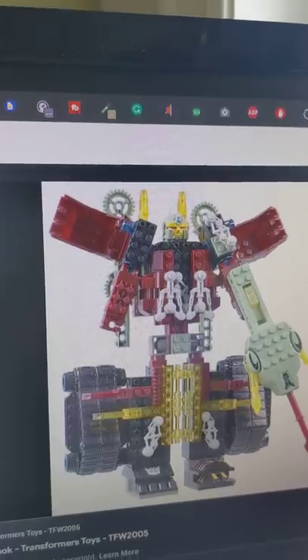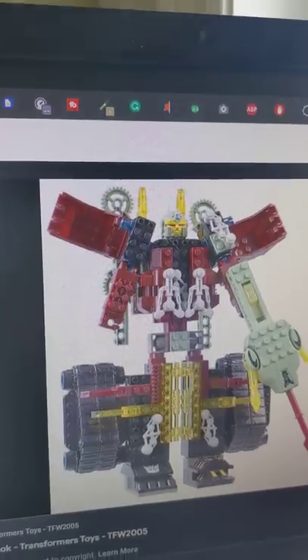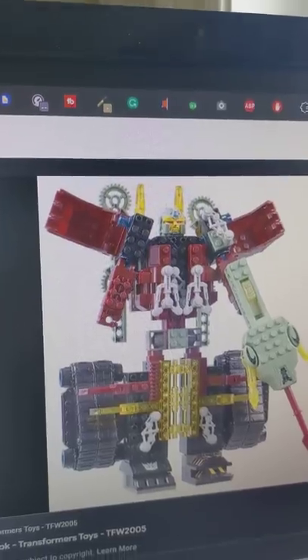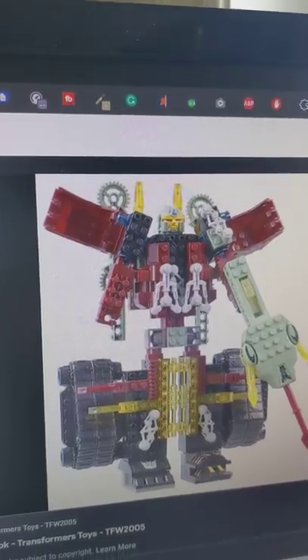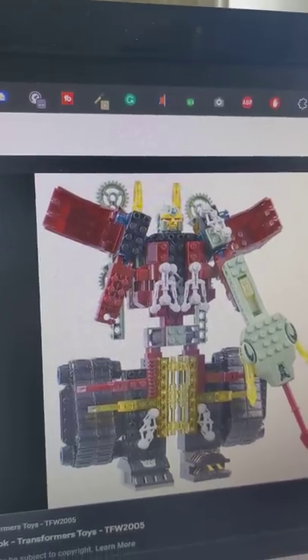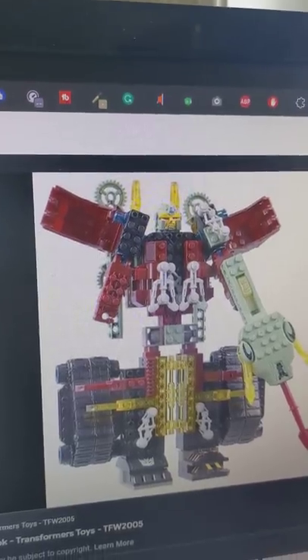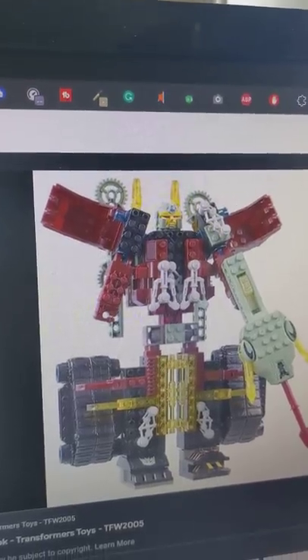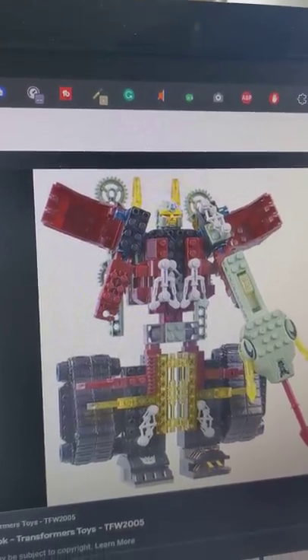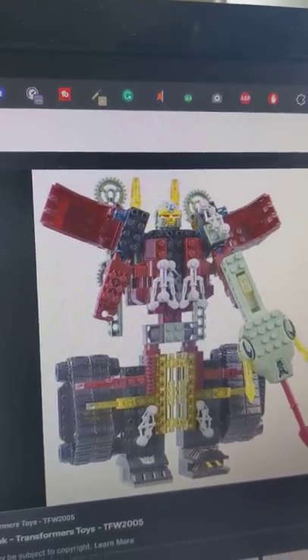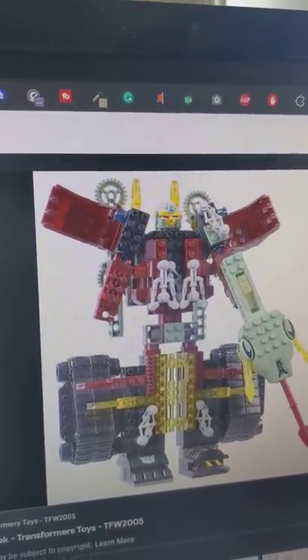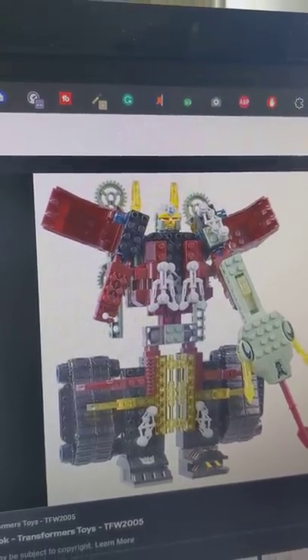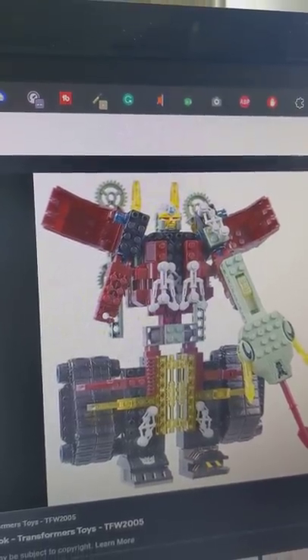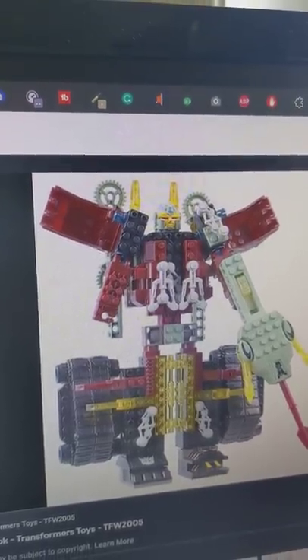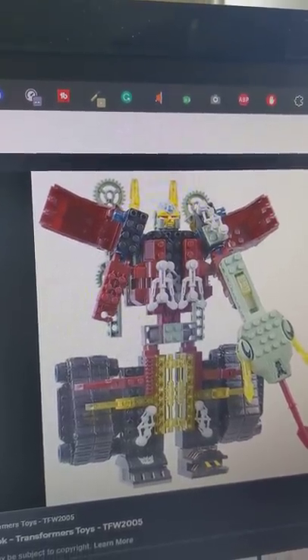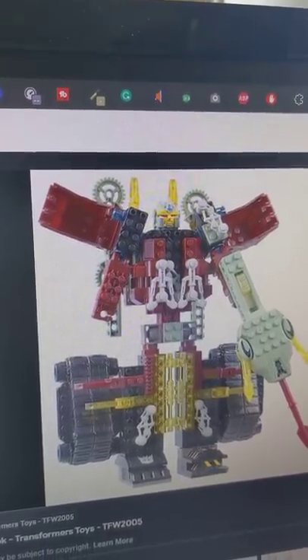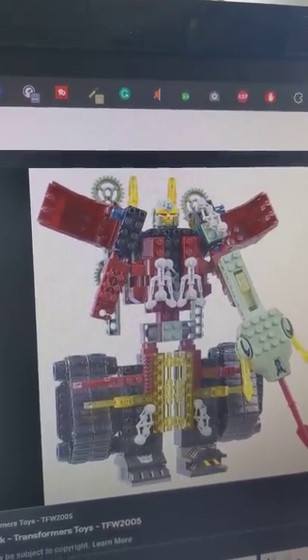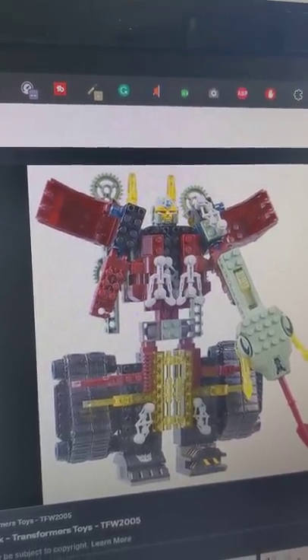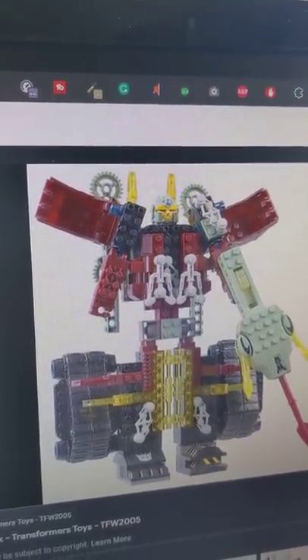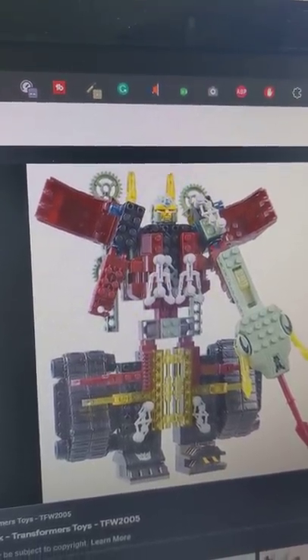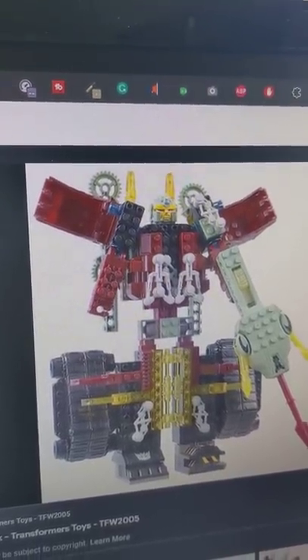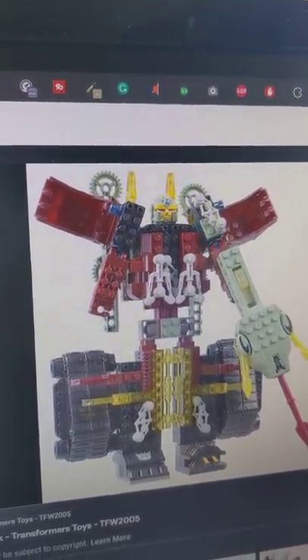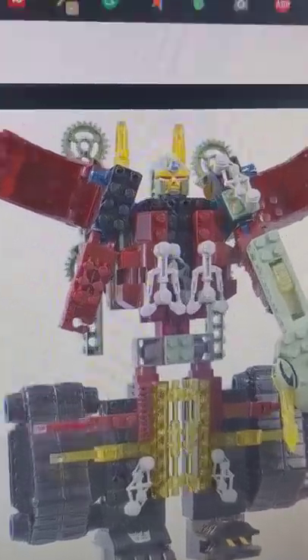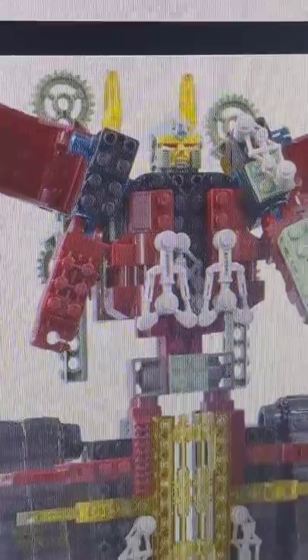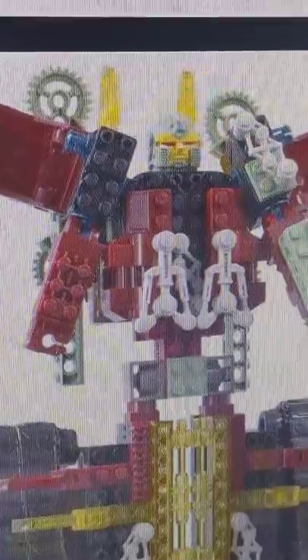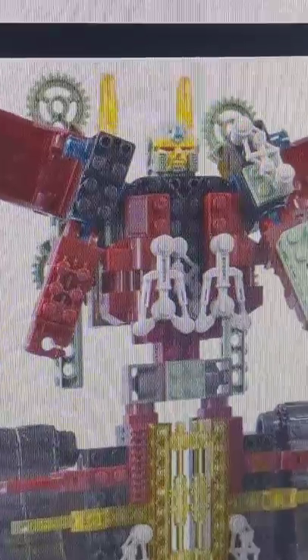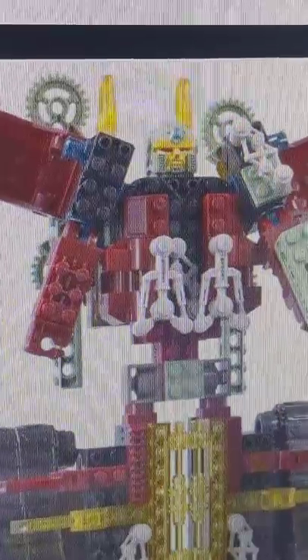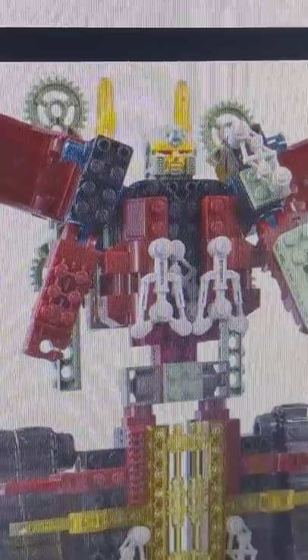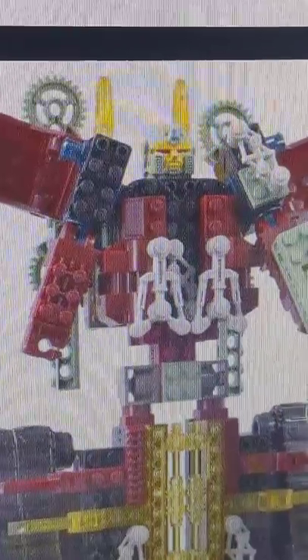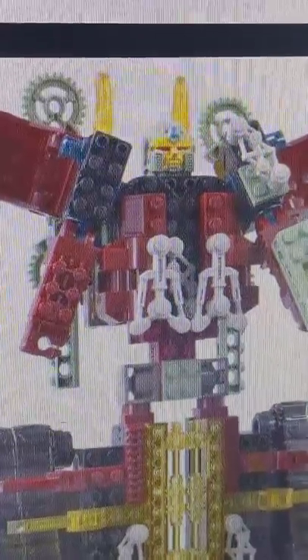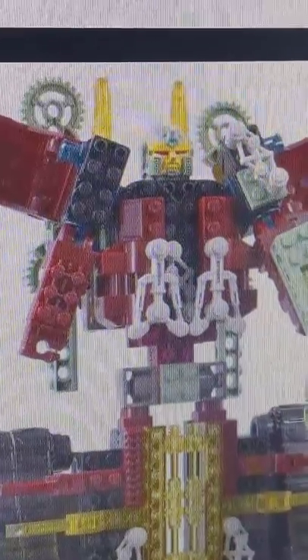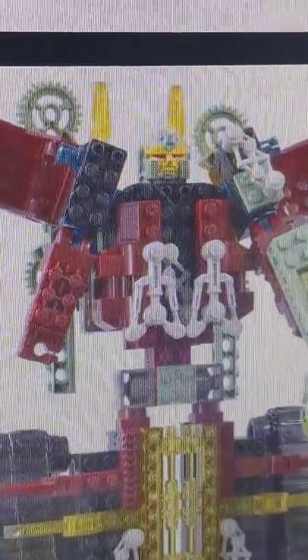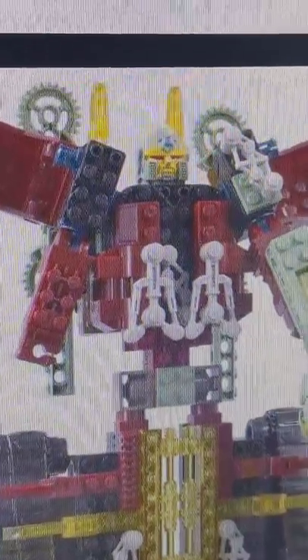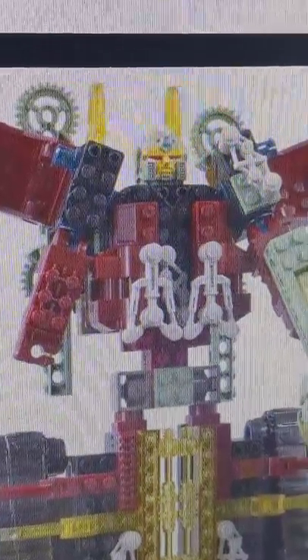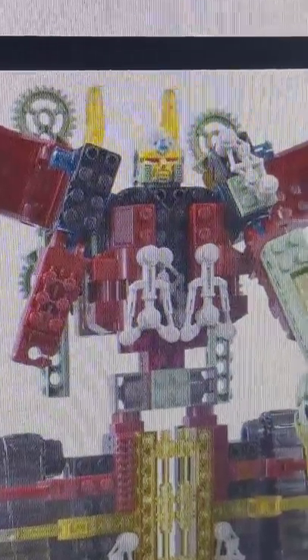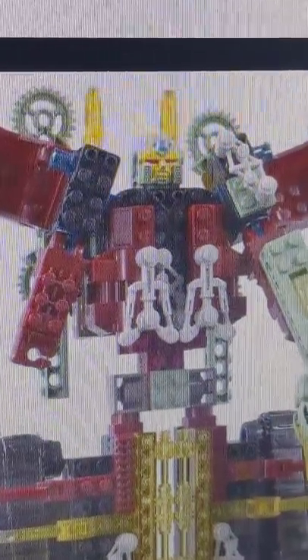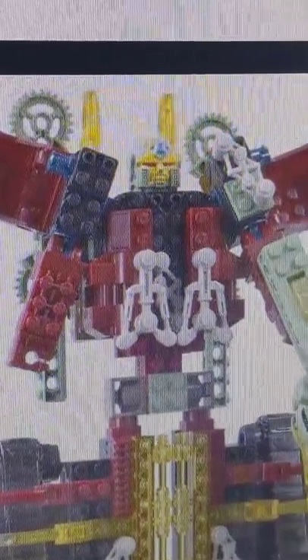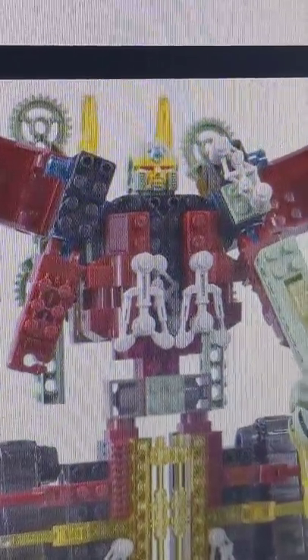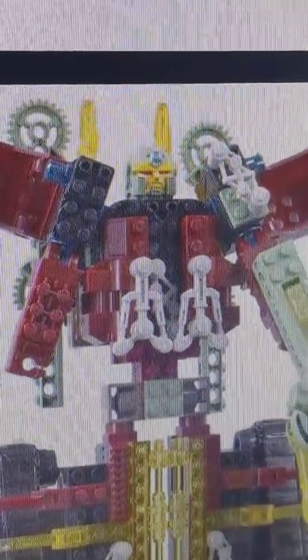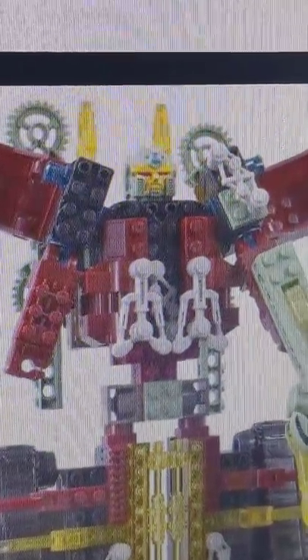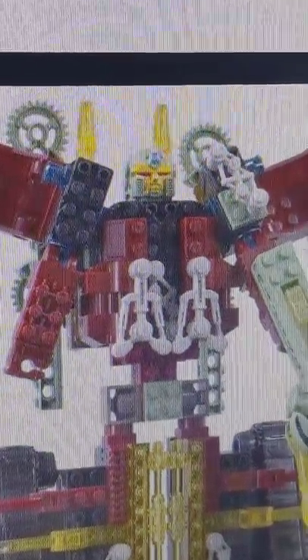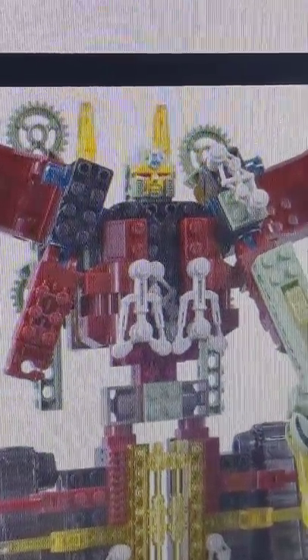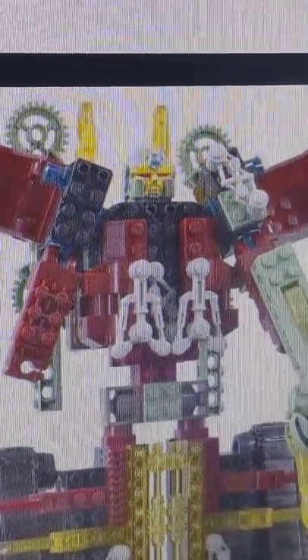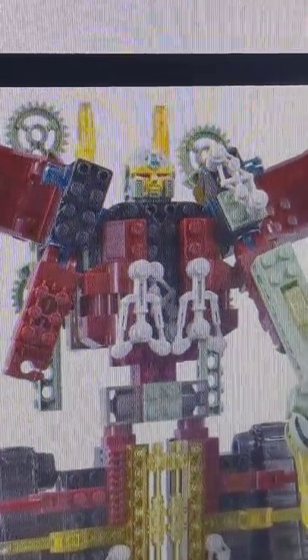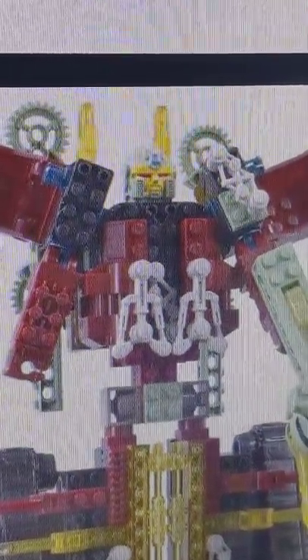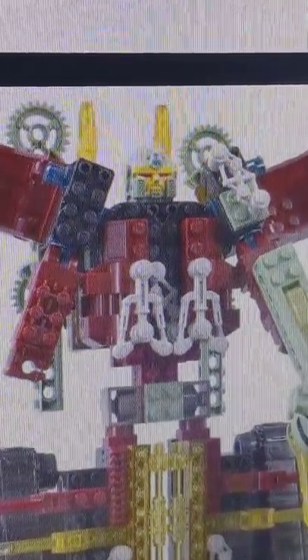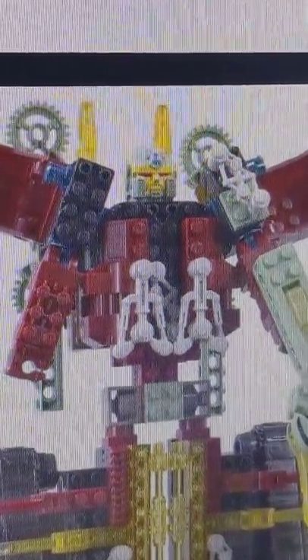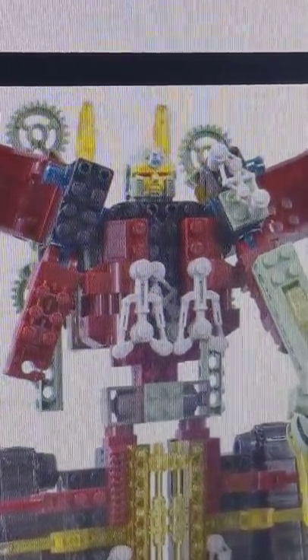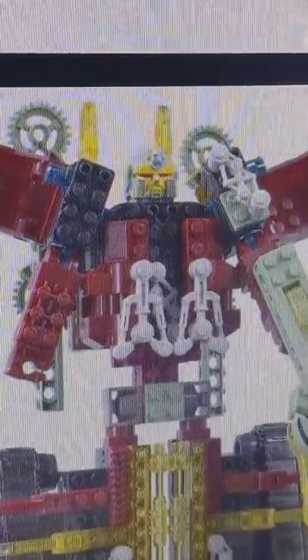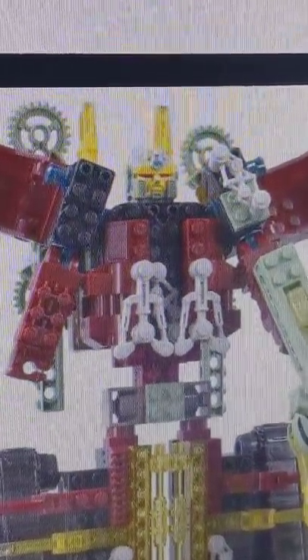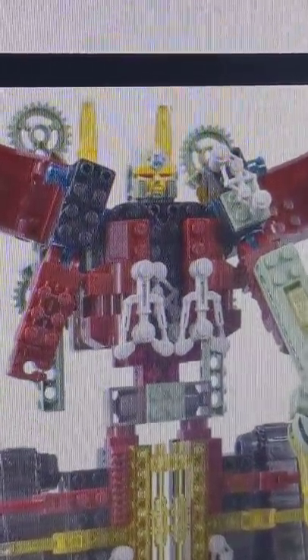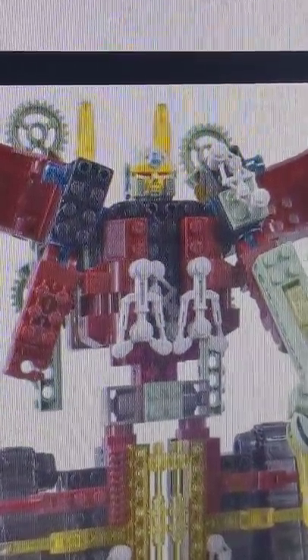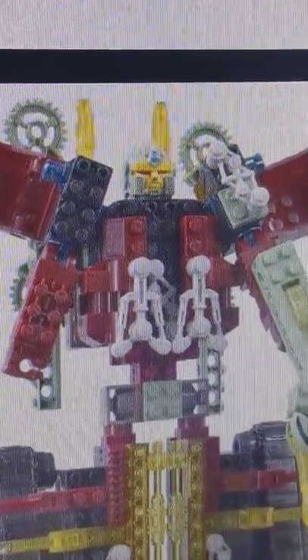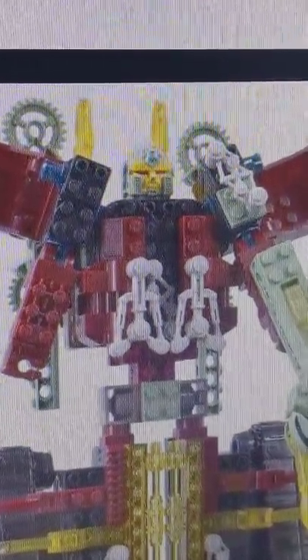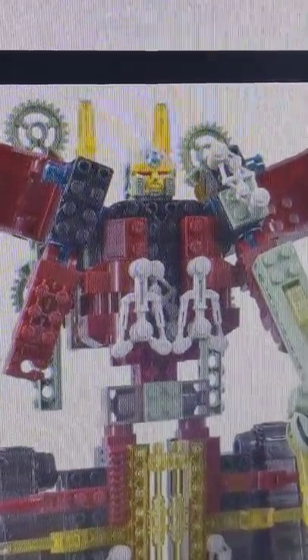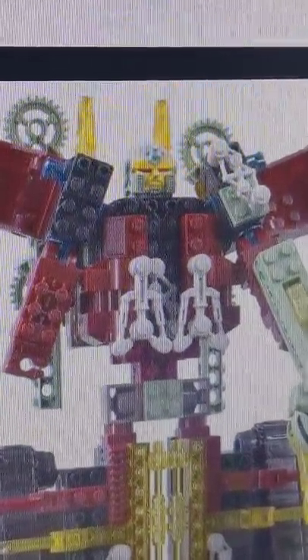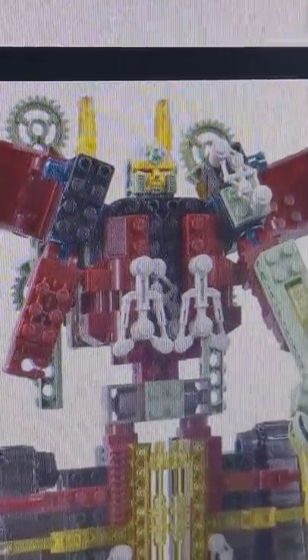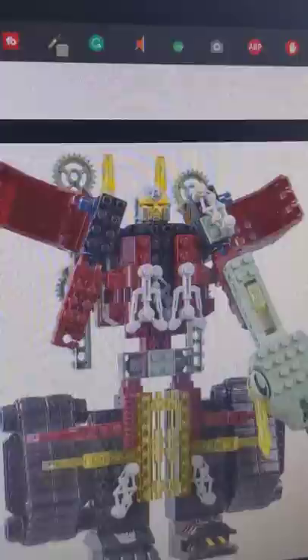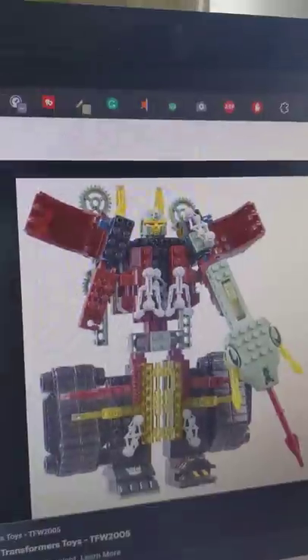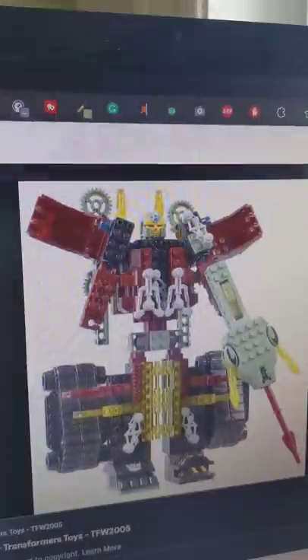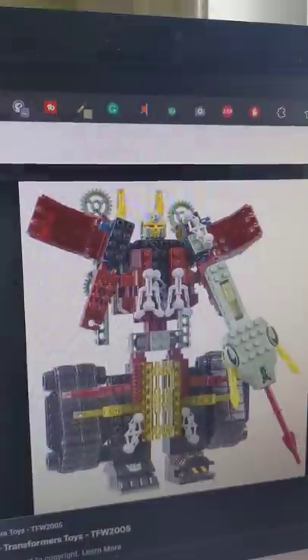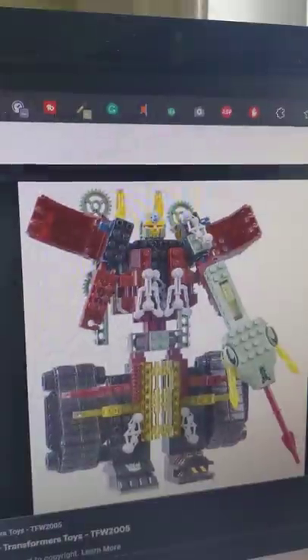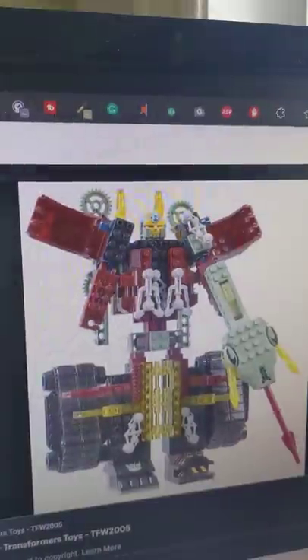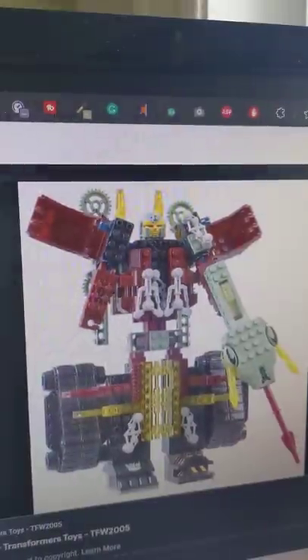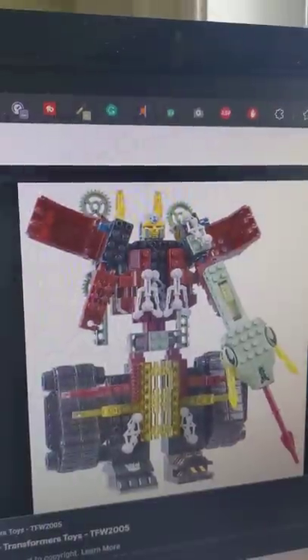Built to rule. That is supposed to be Scorponok.